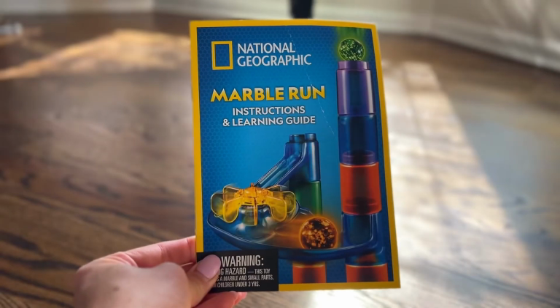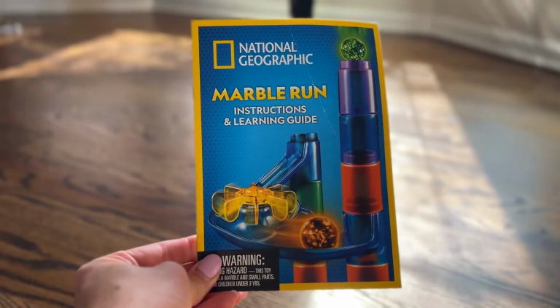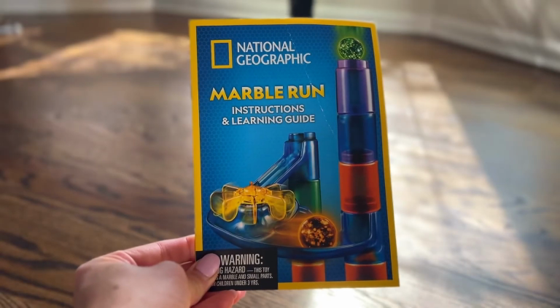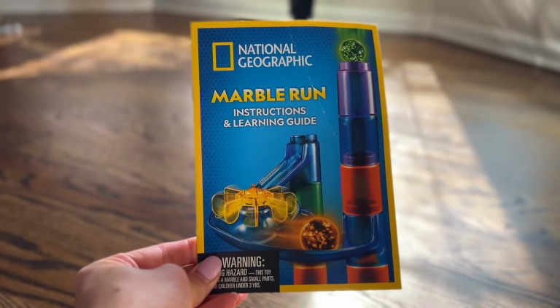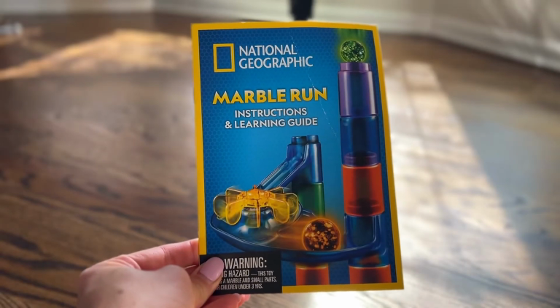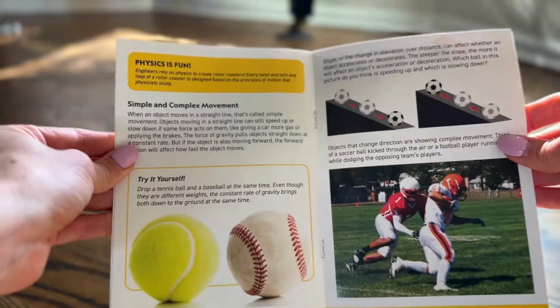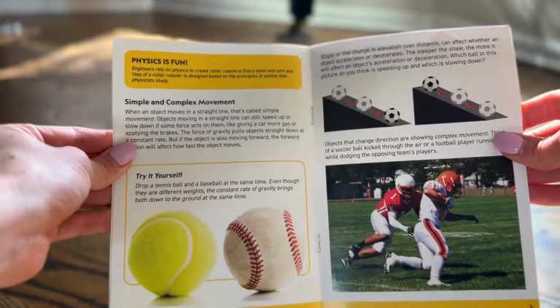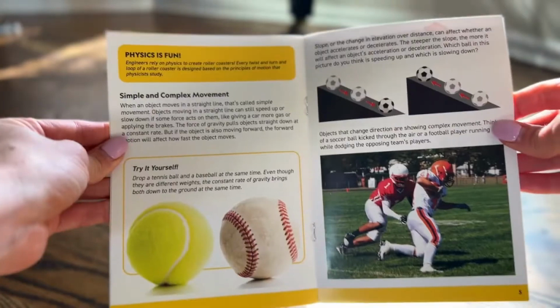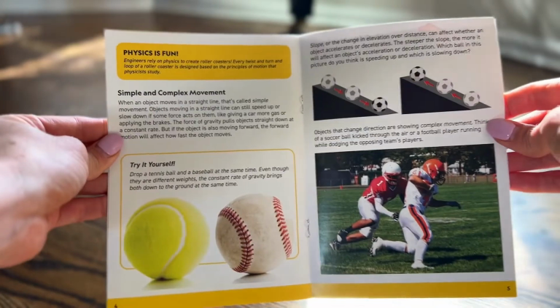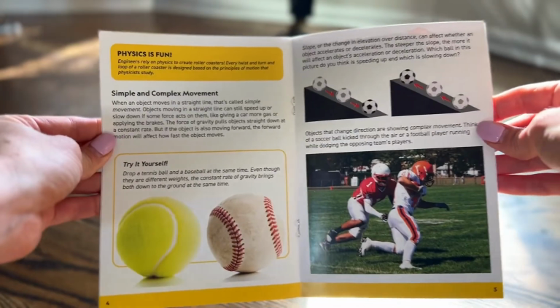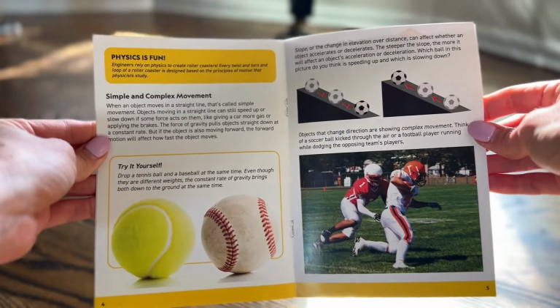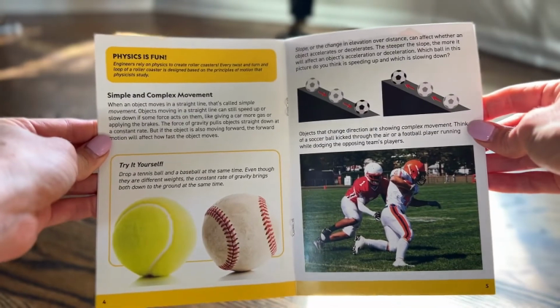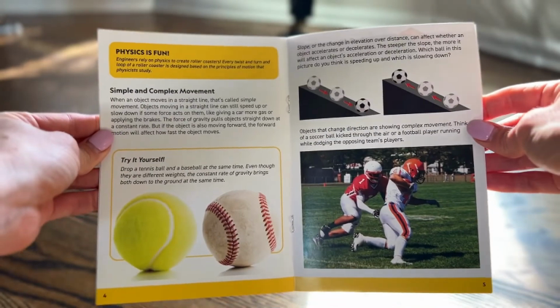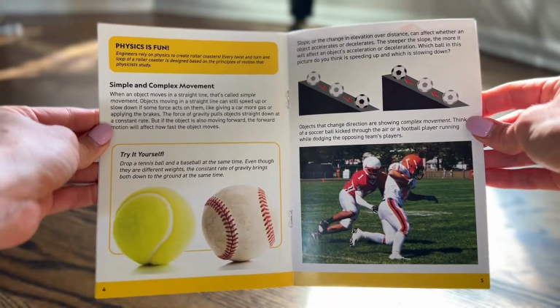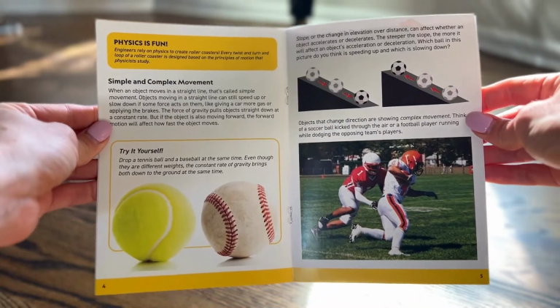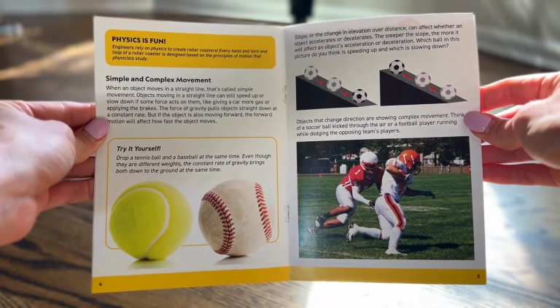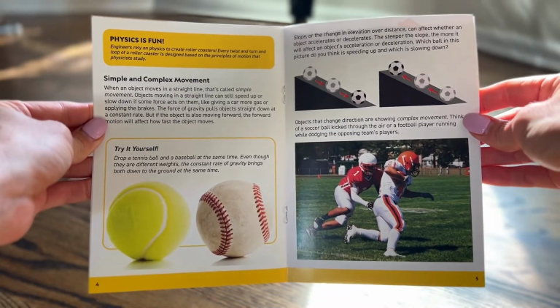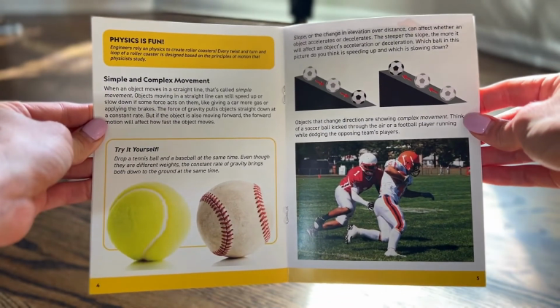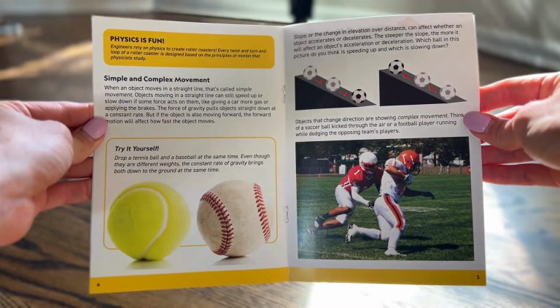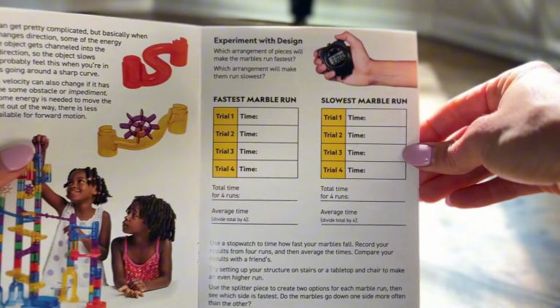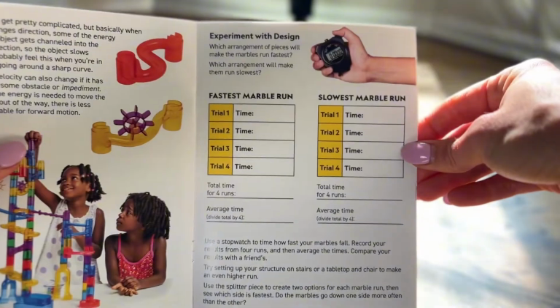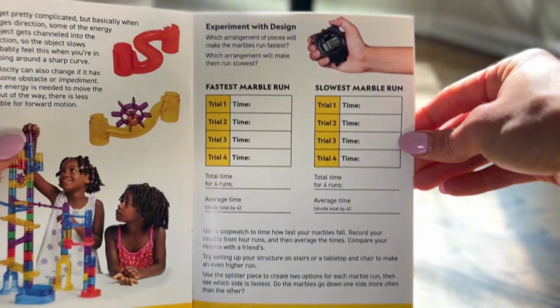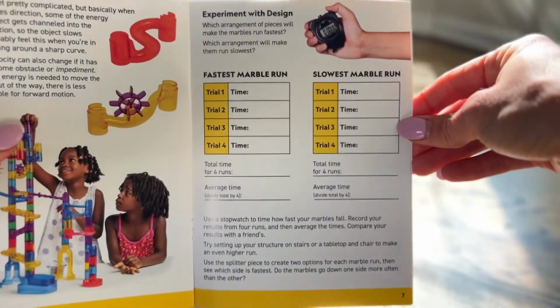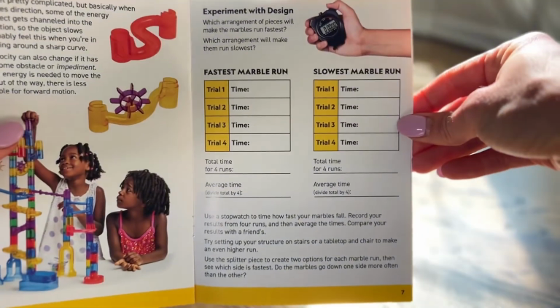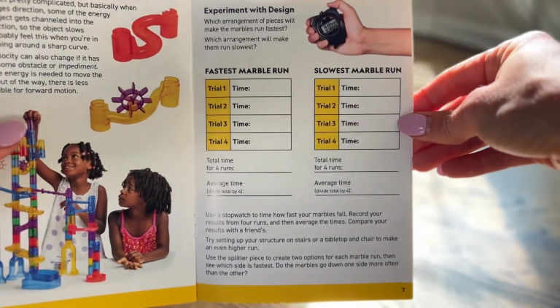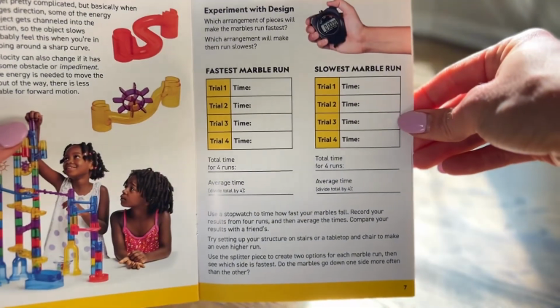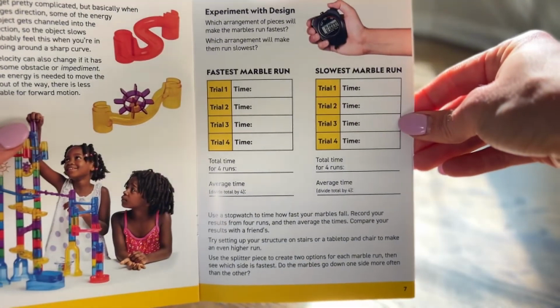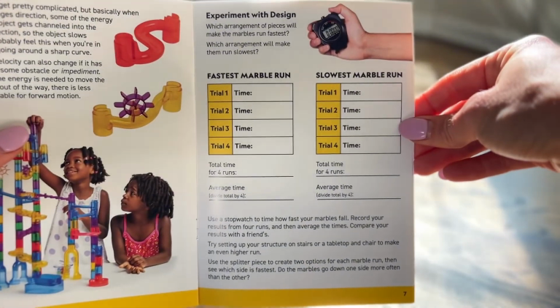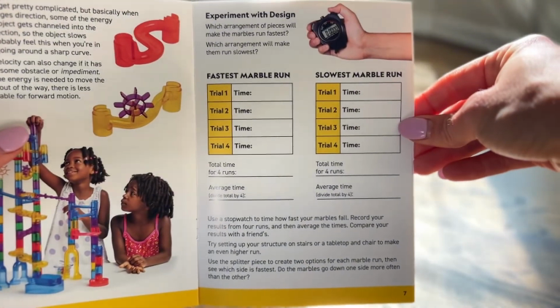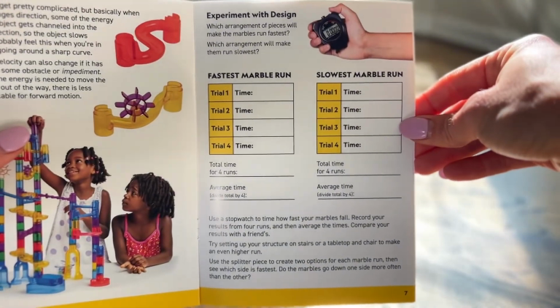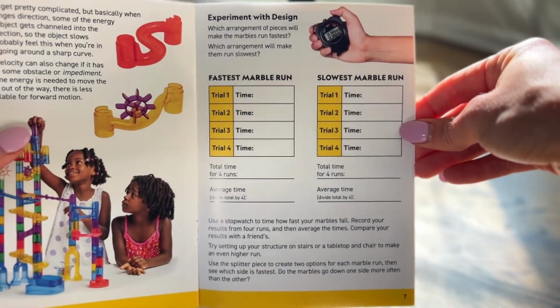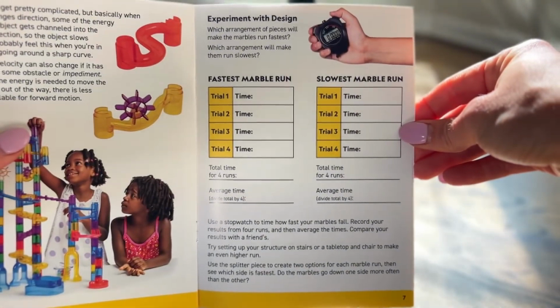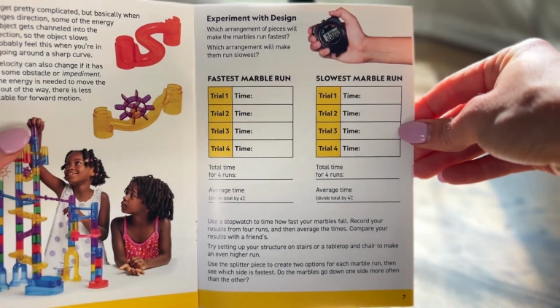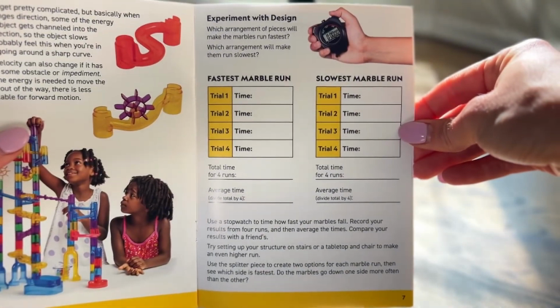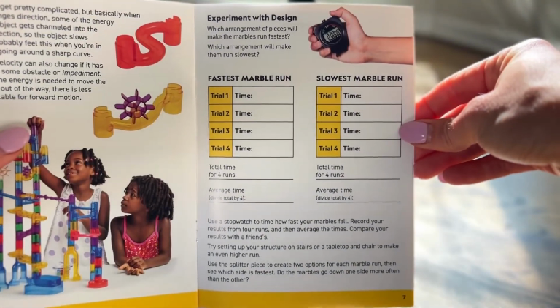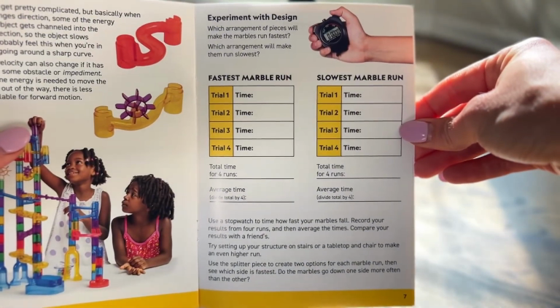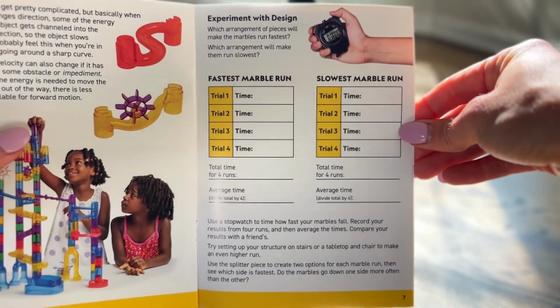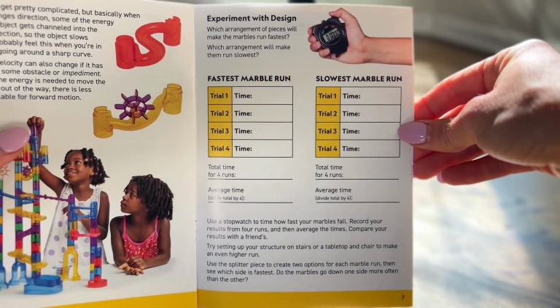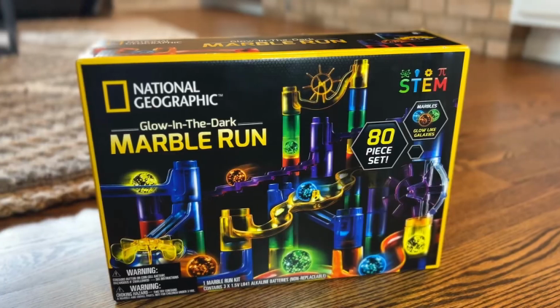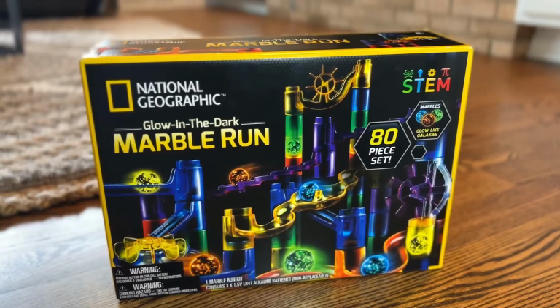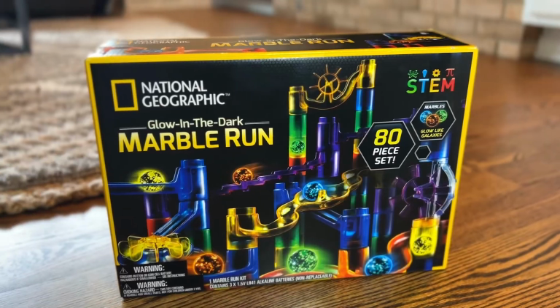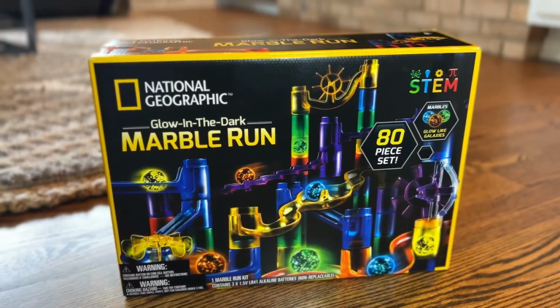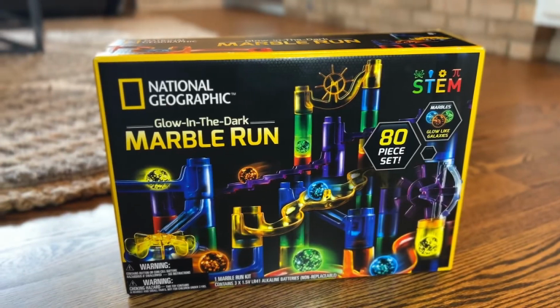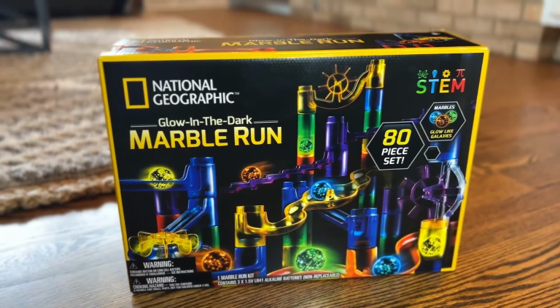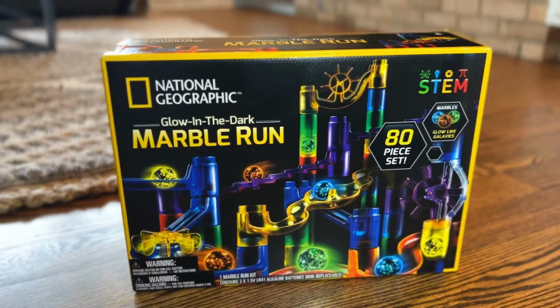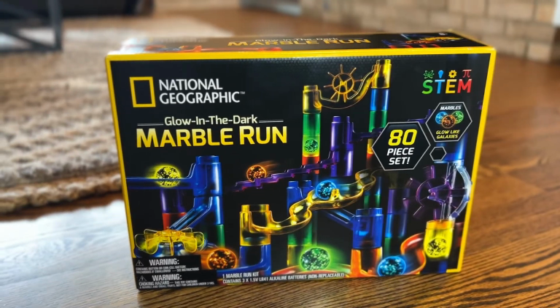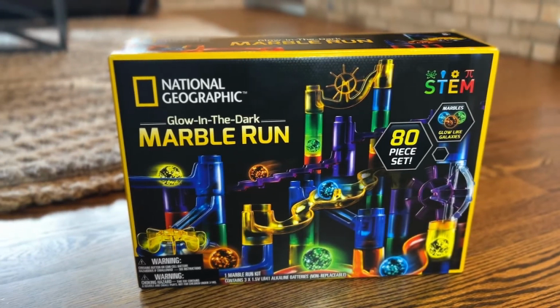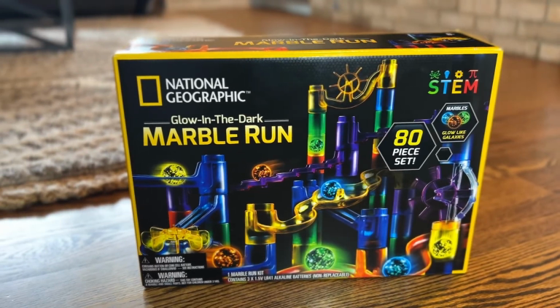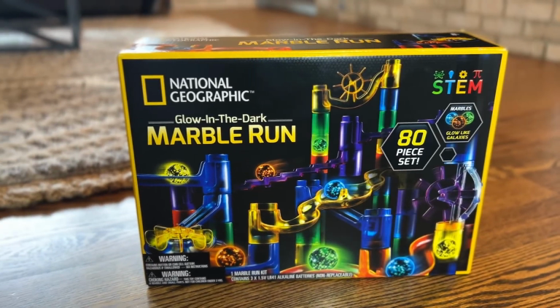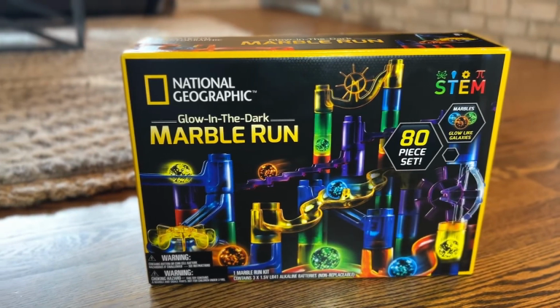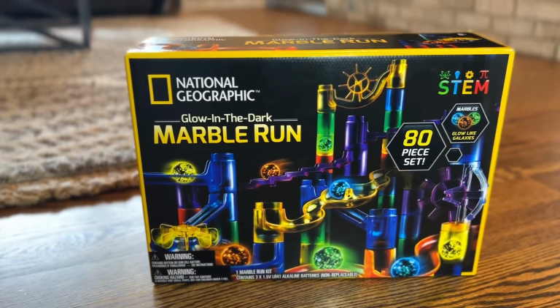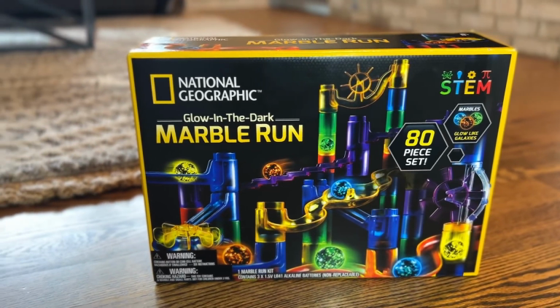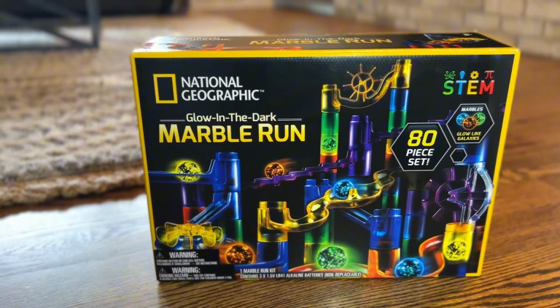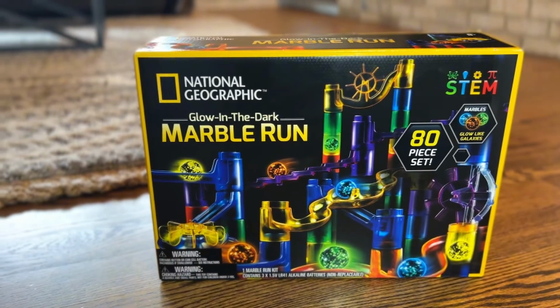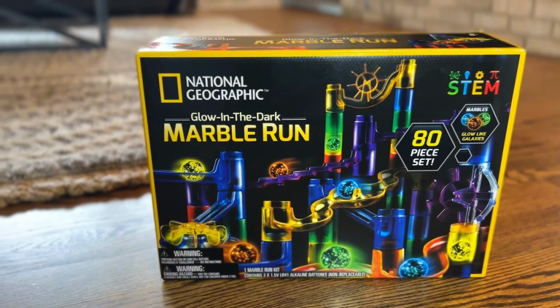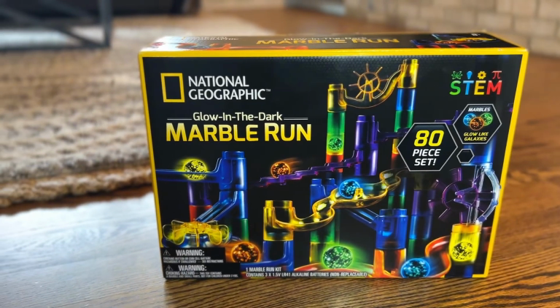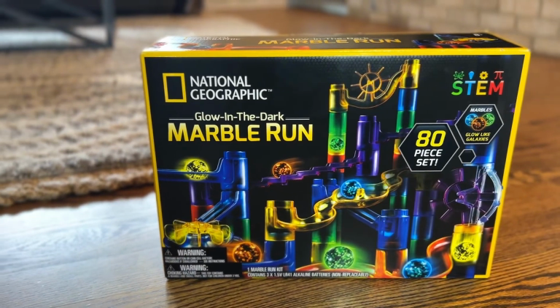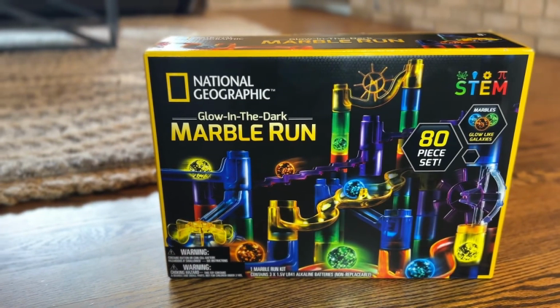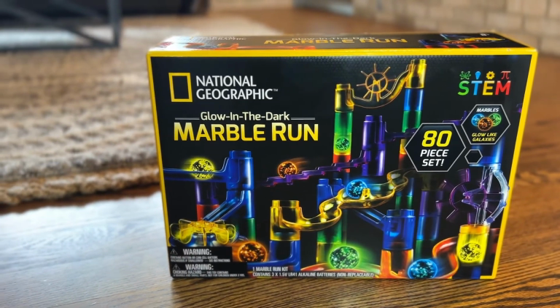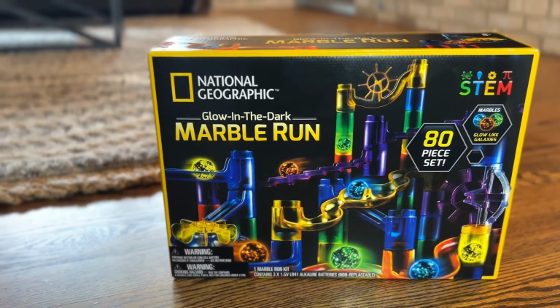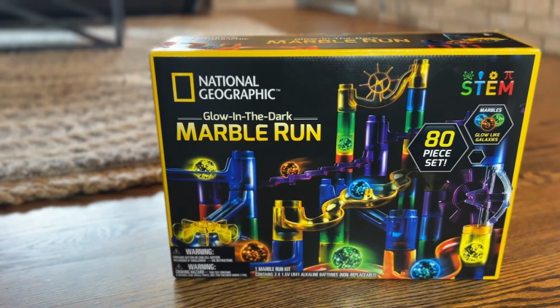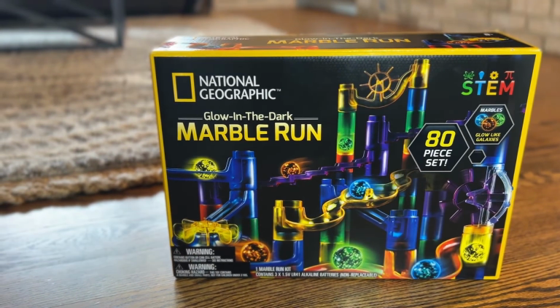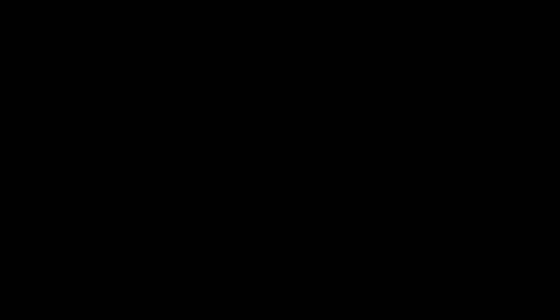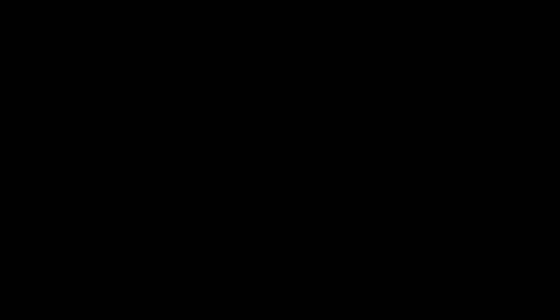This info guide talks about the physics behind the marble run and is a great STEM tool. I could not recommend this product more — it can grow with your family, and I hope you love it. Bye!